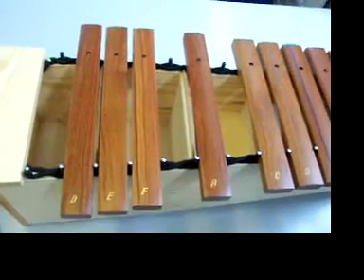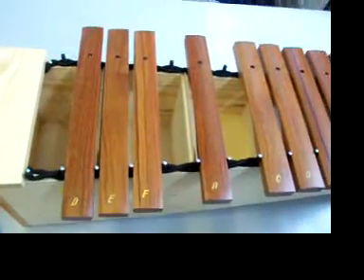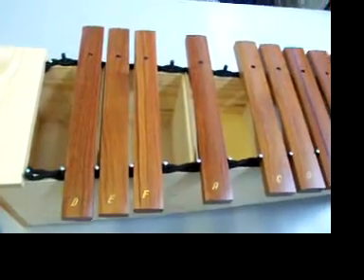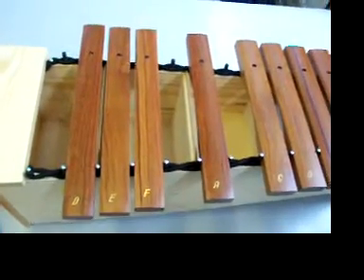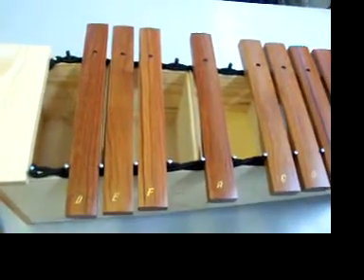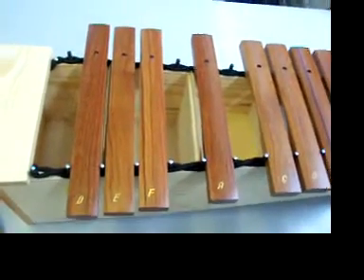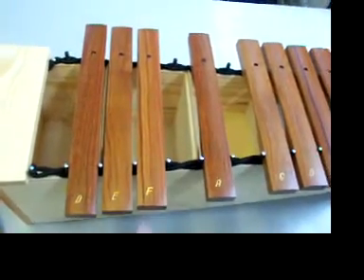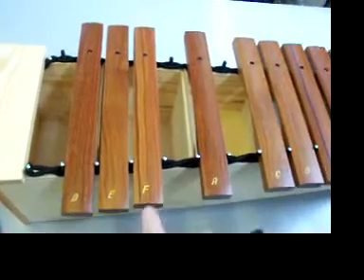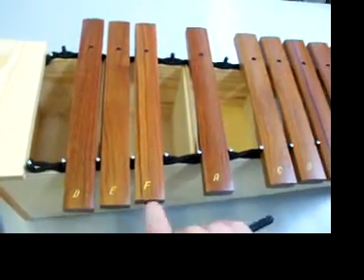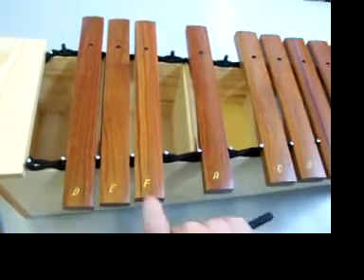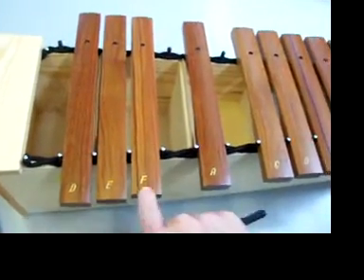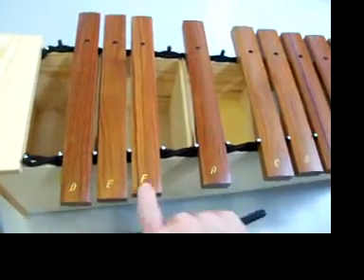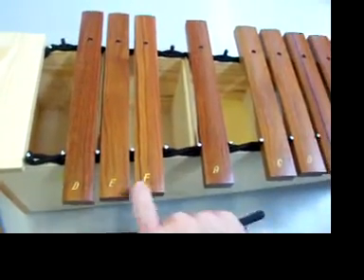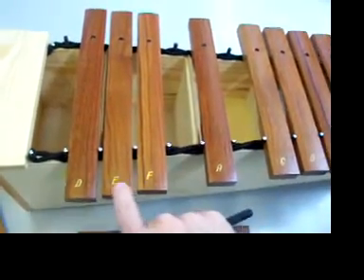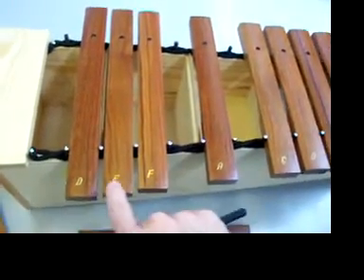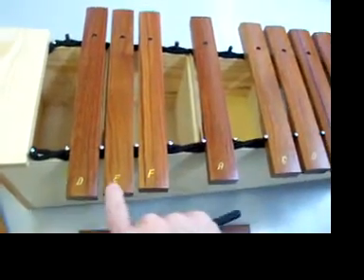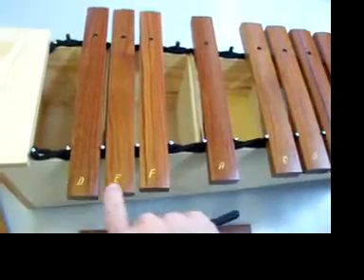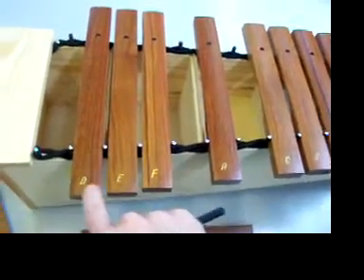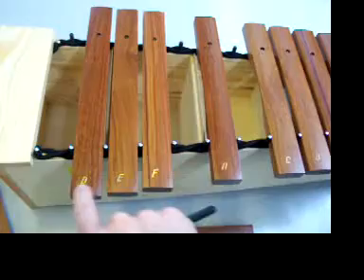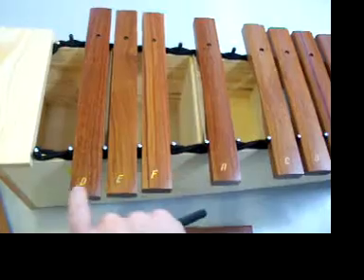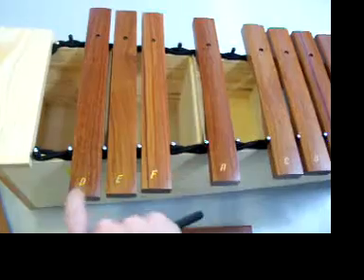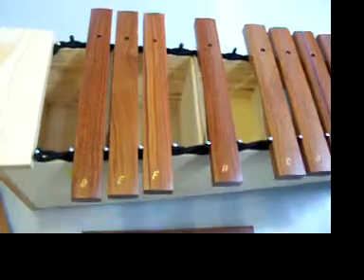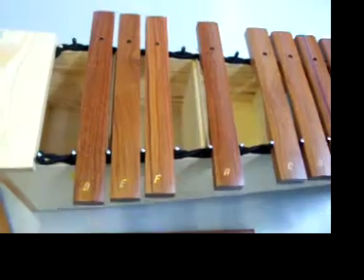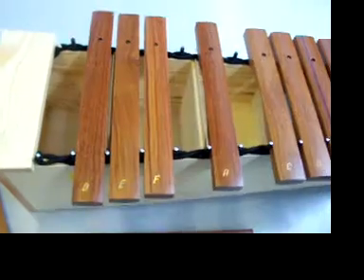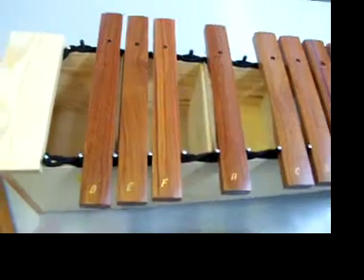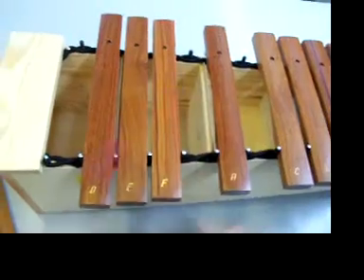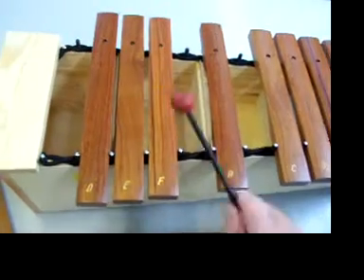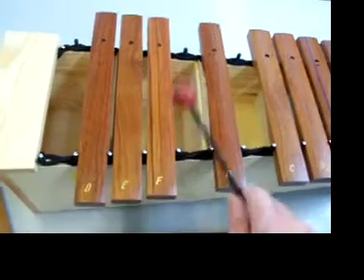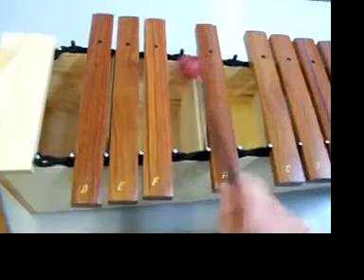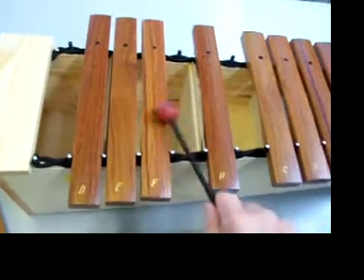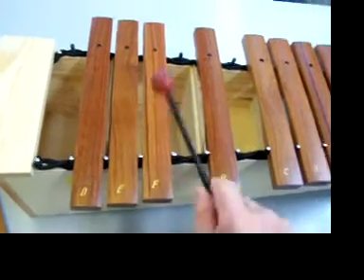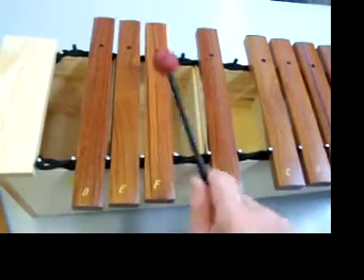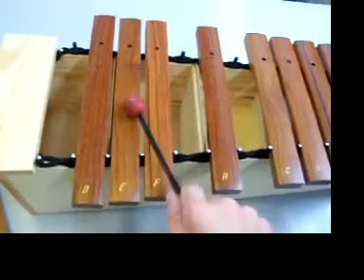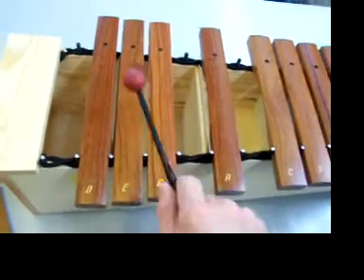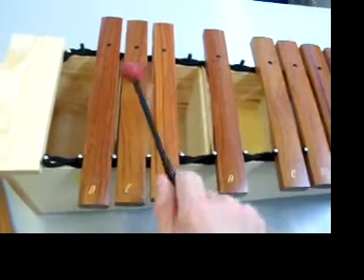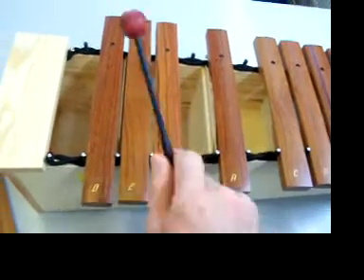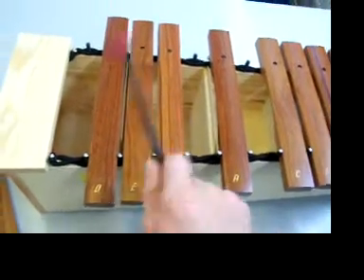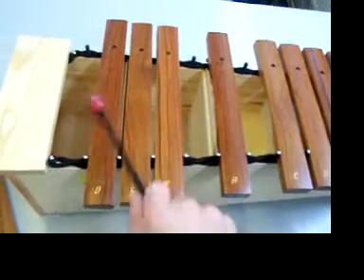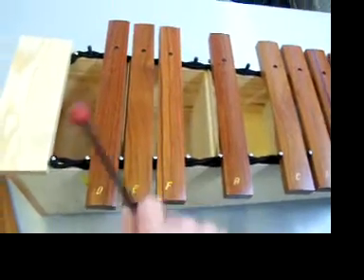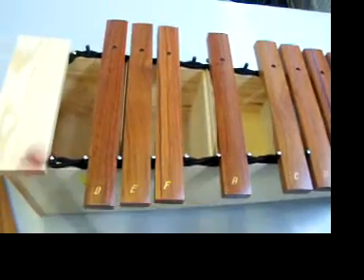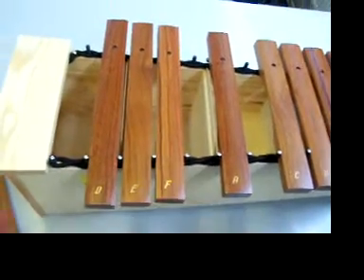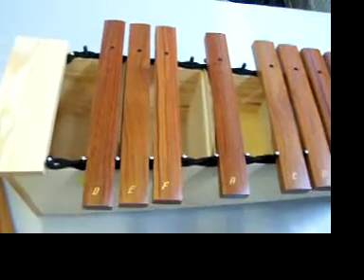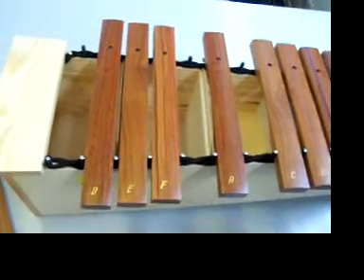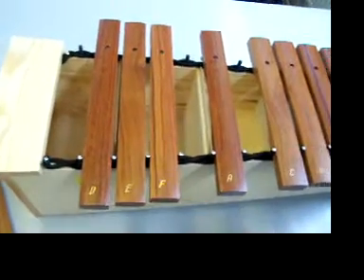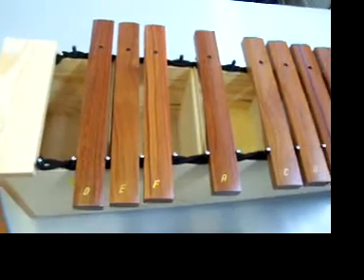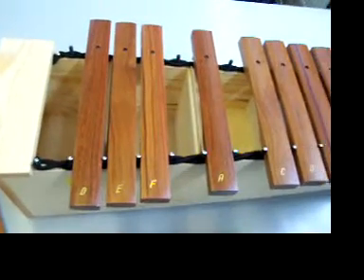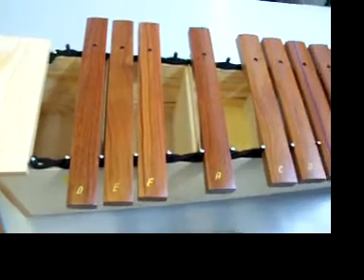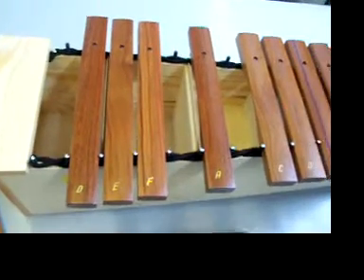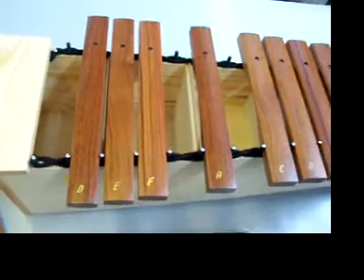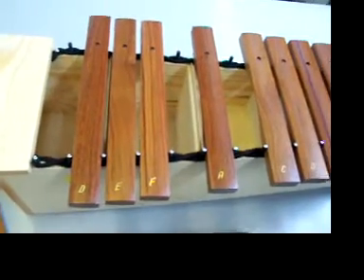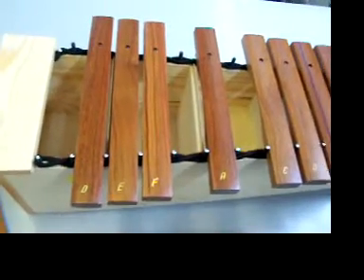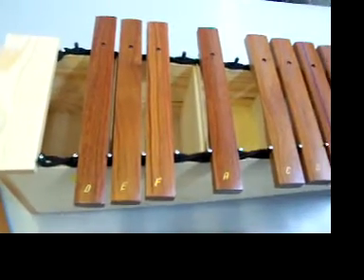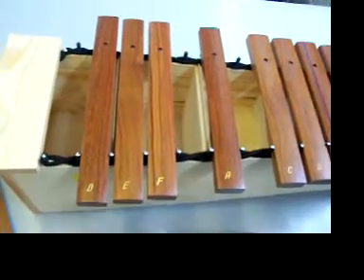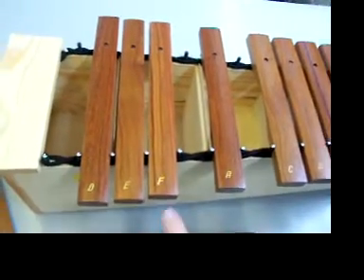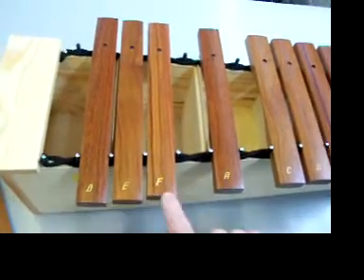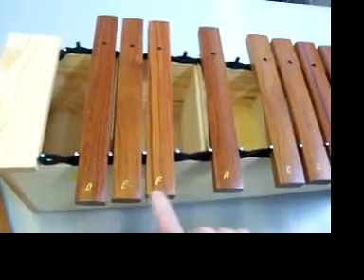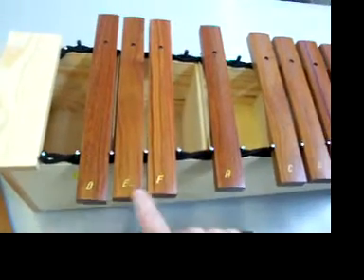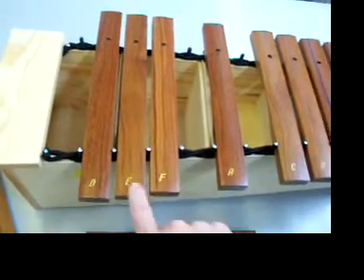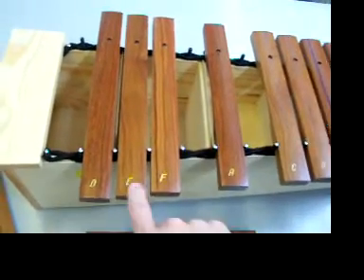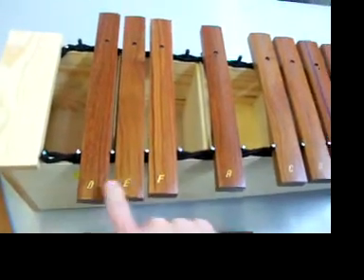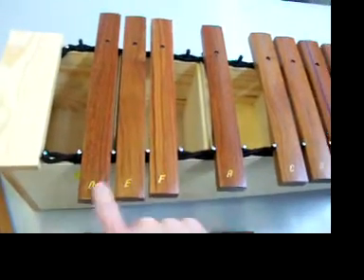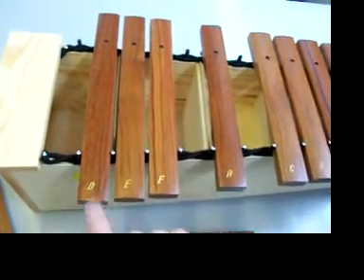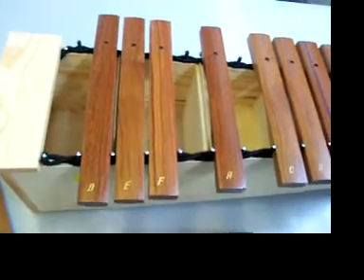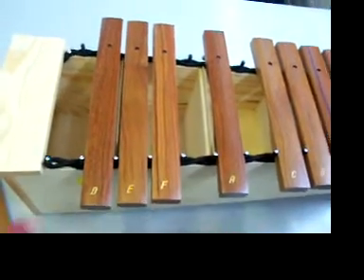And then F, E, D. That's not difficult — F, E, D.